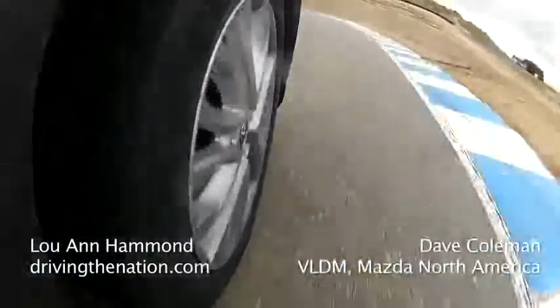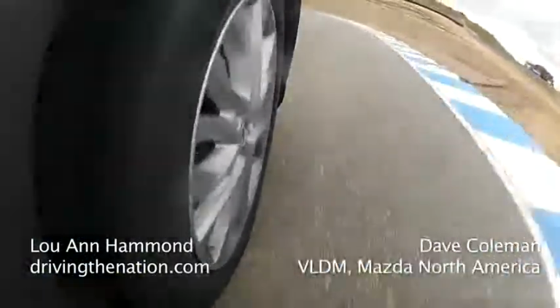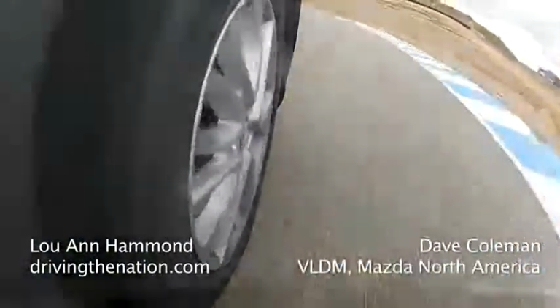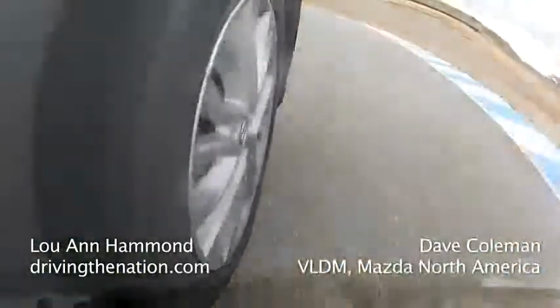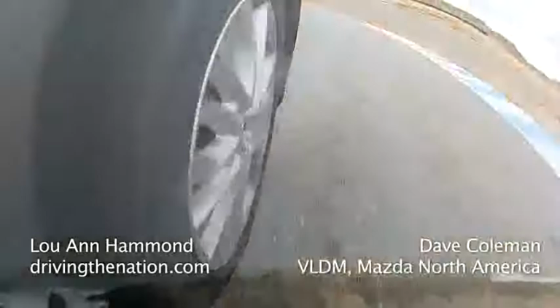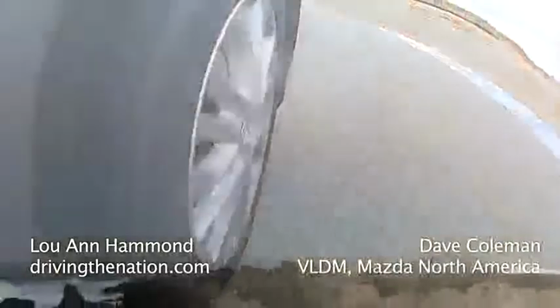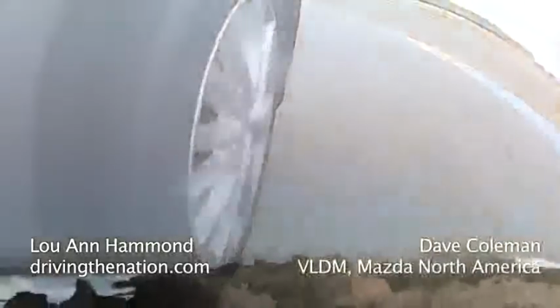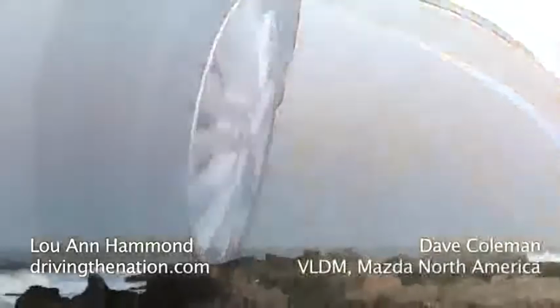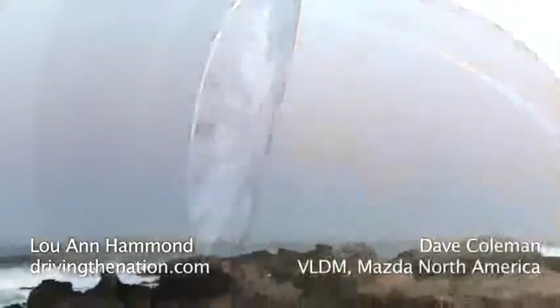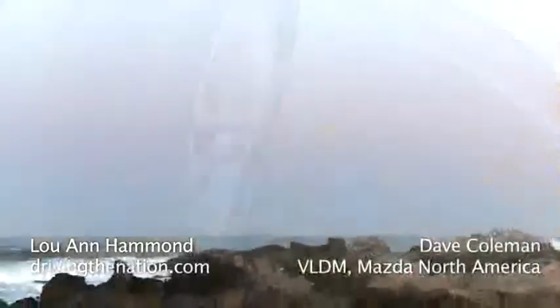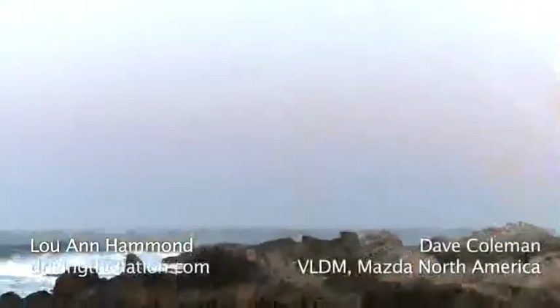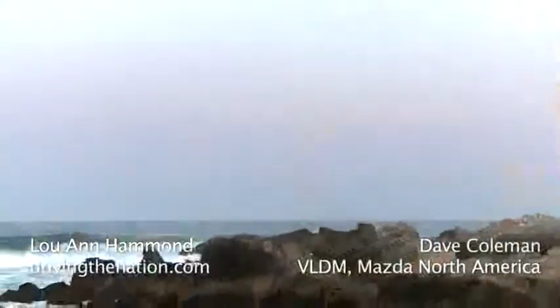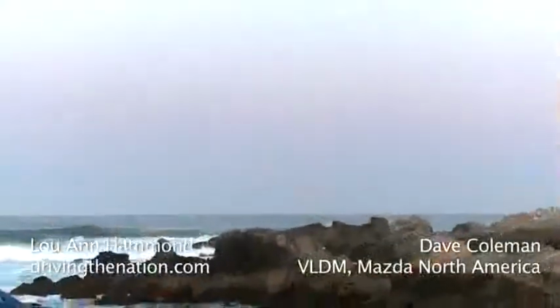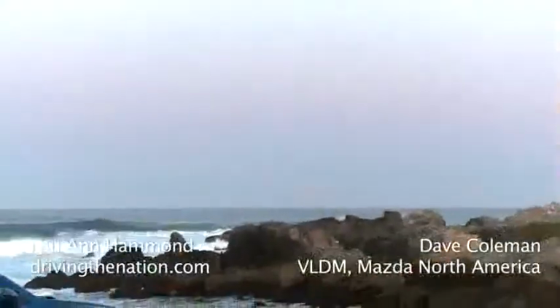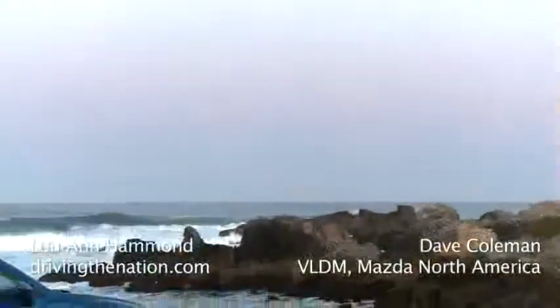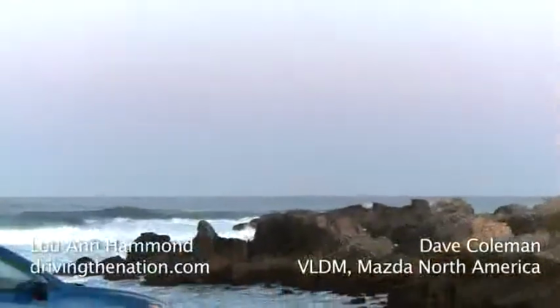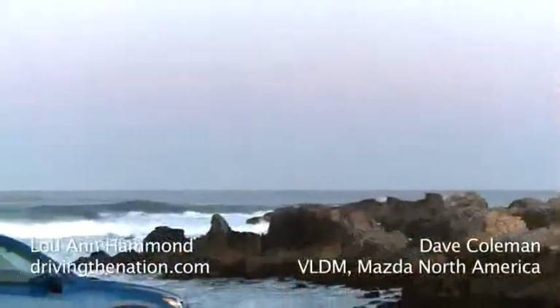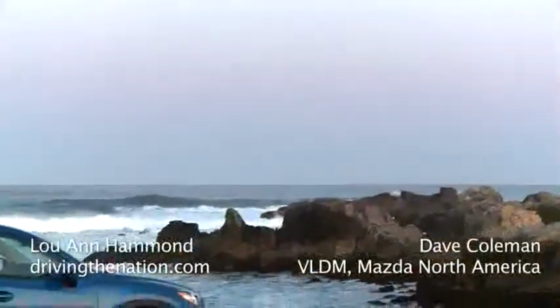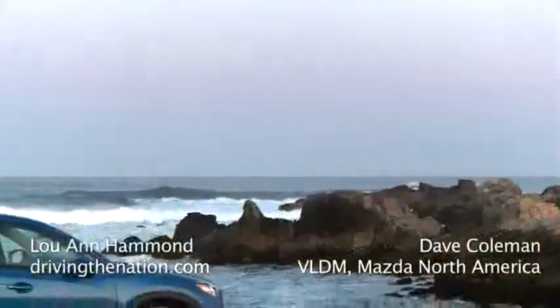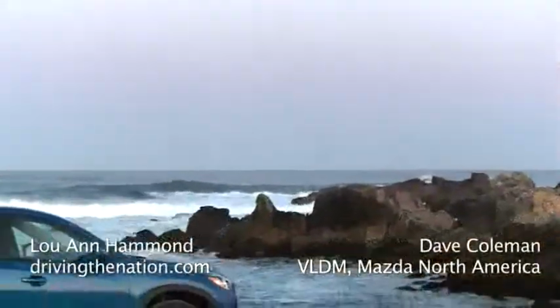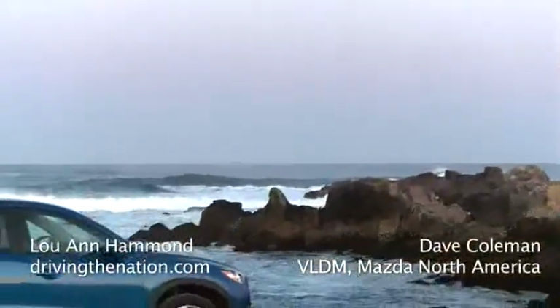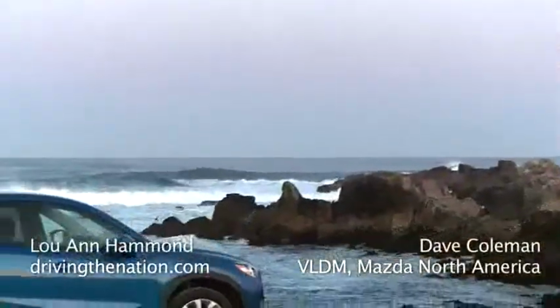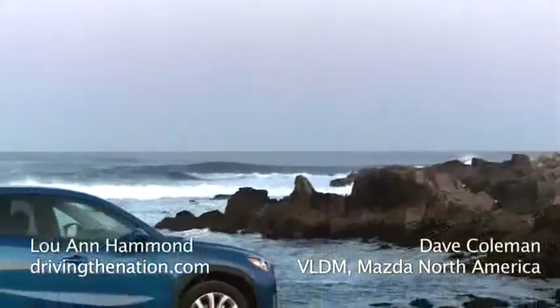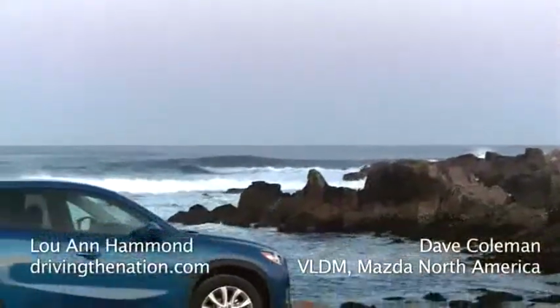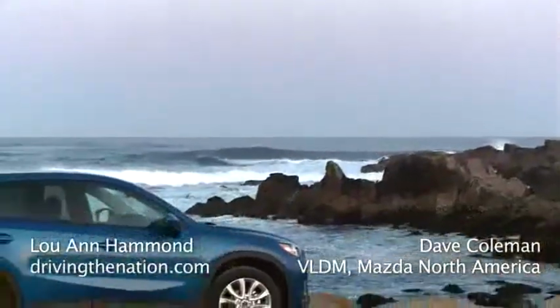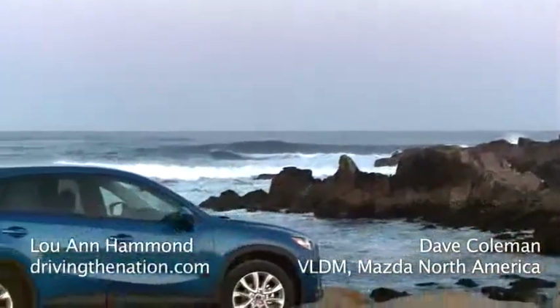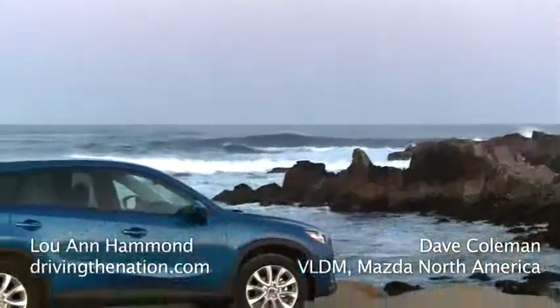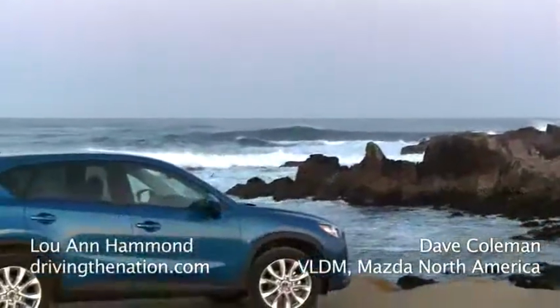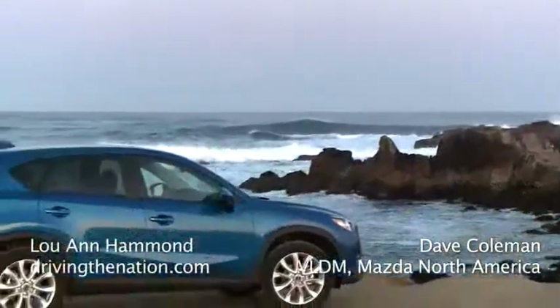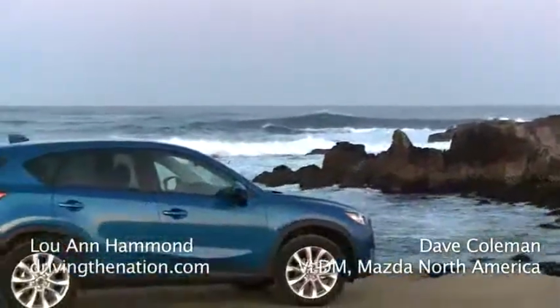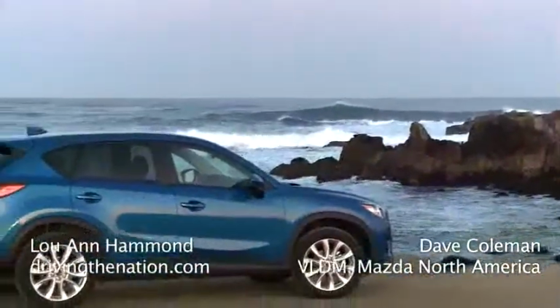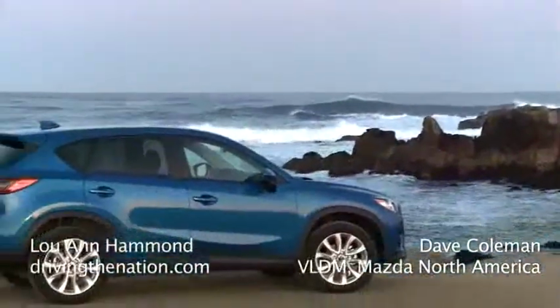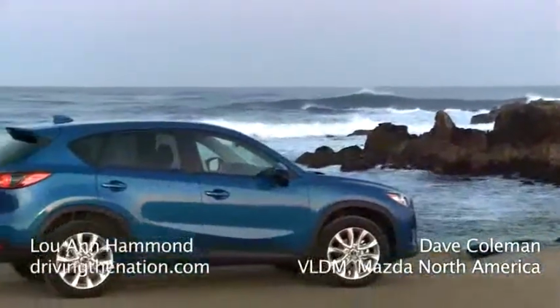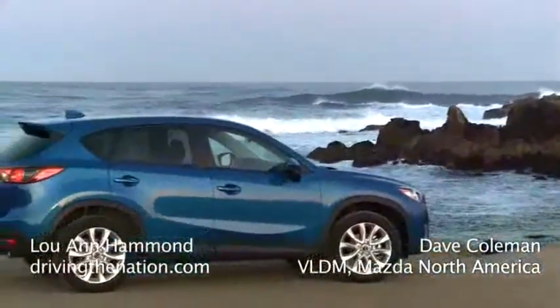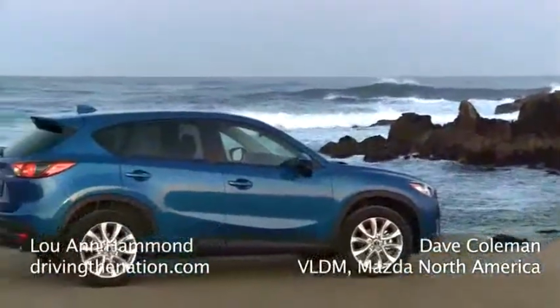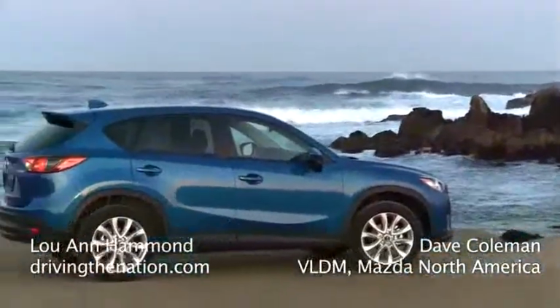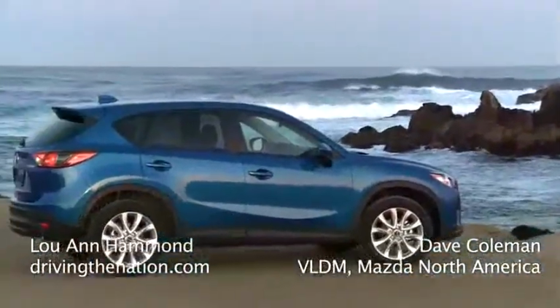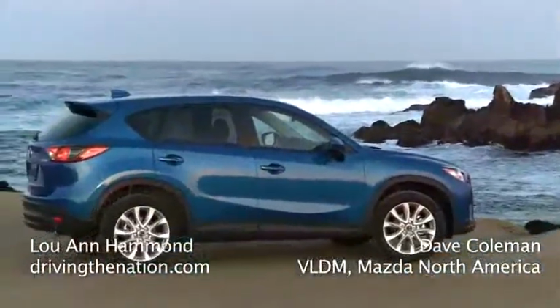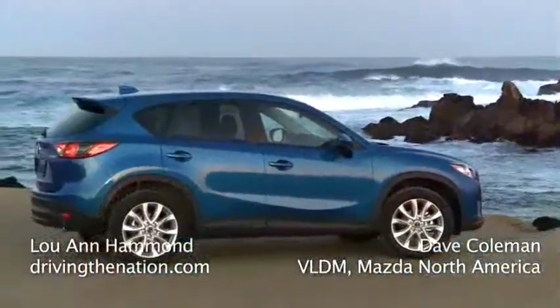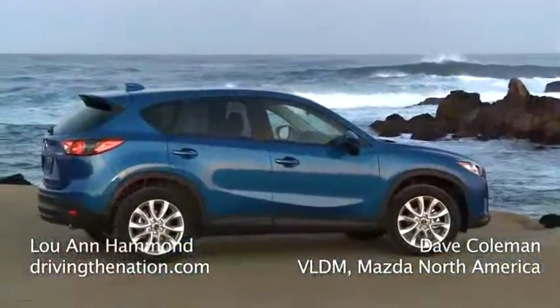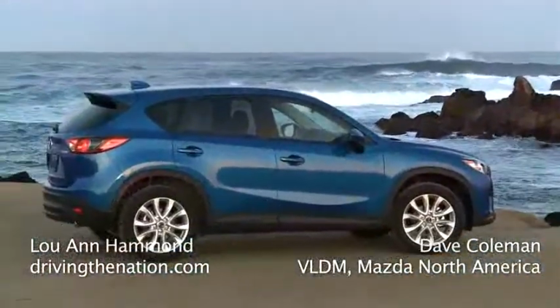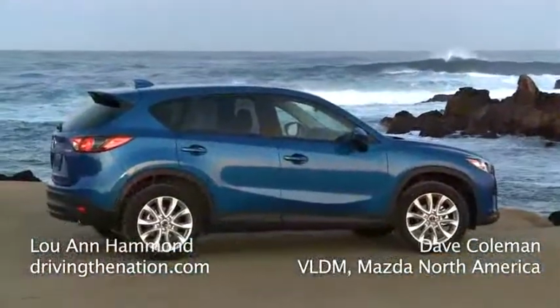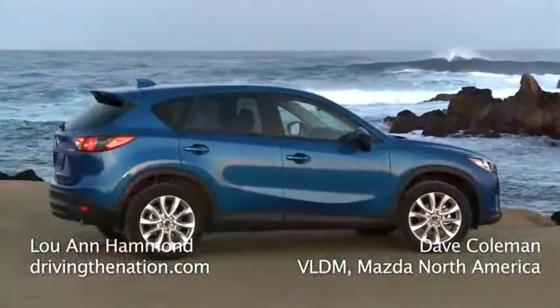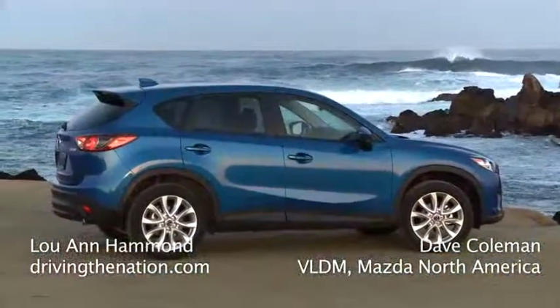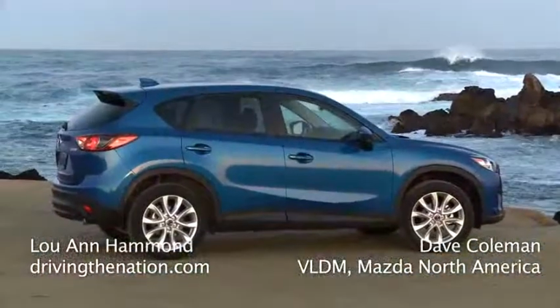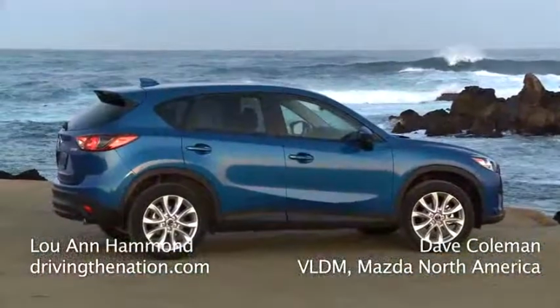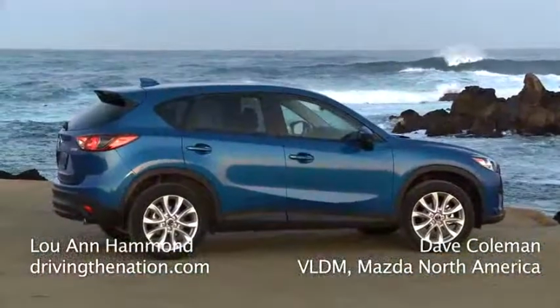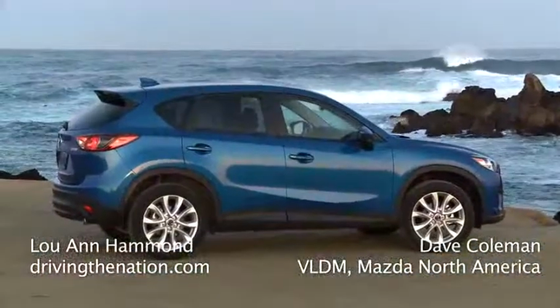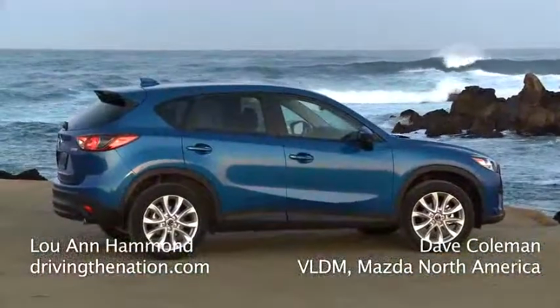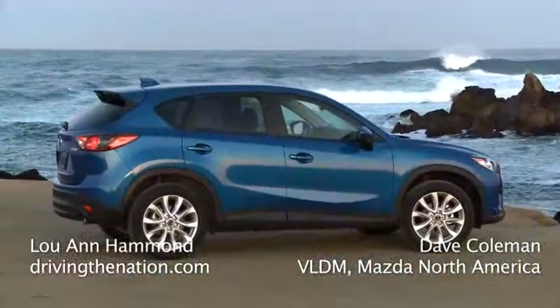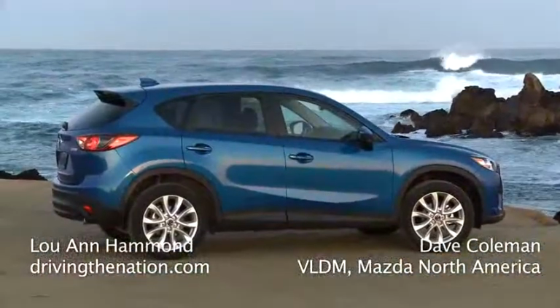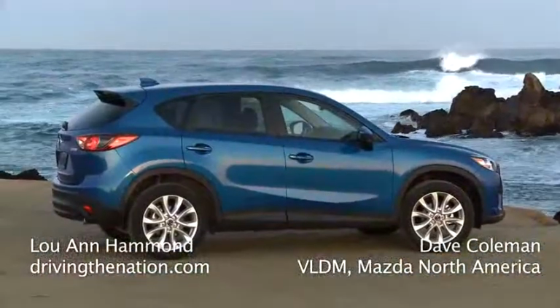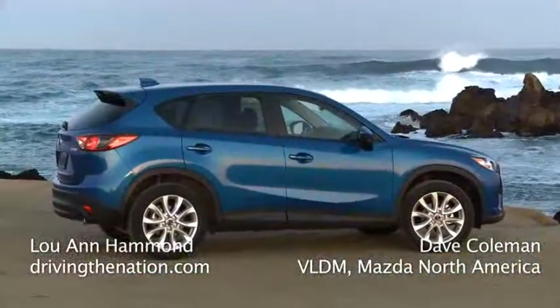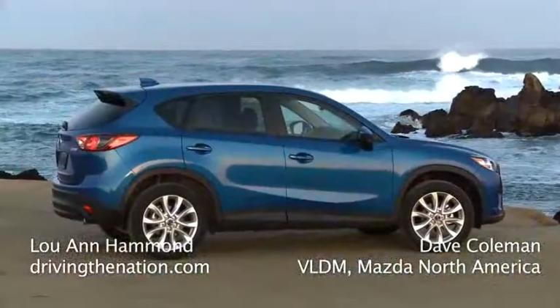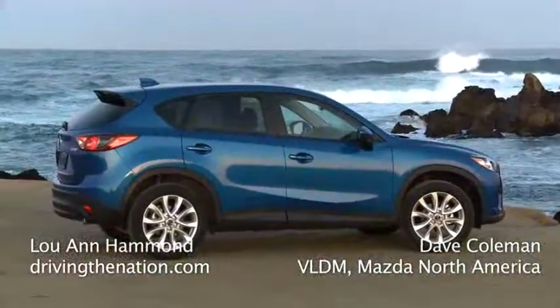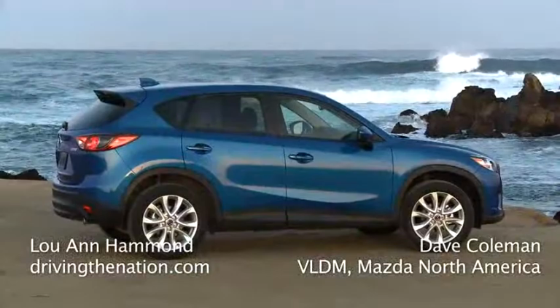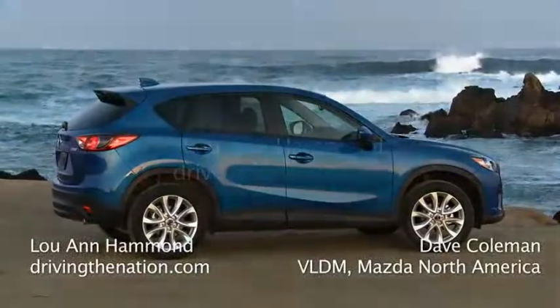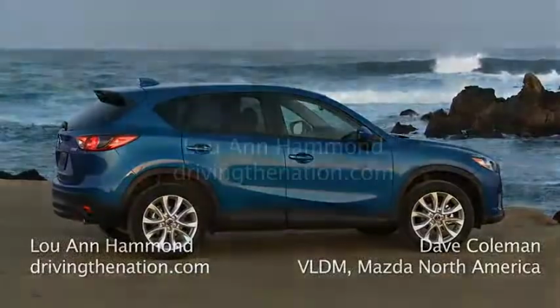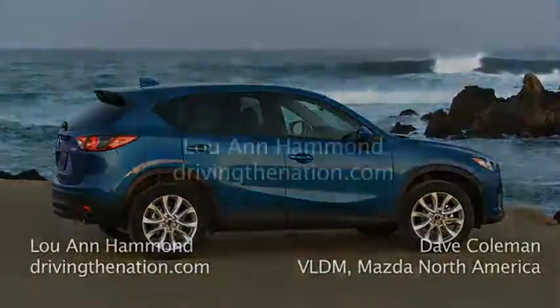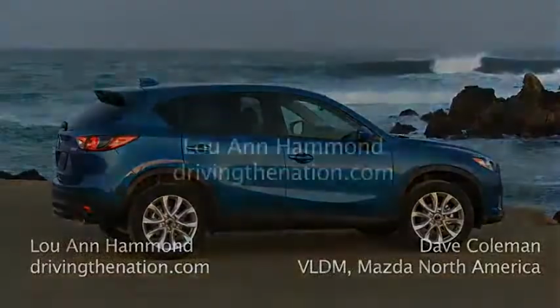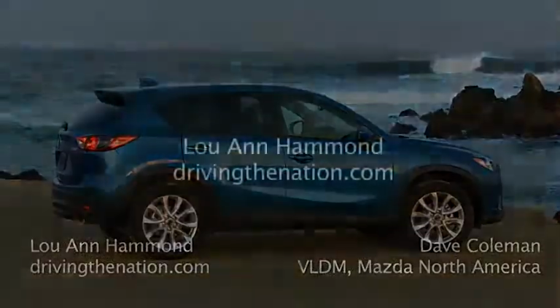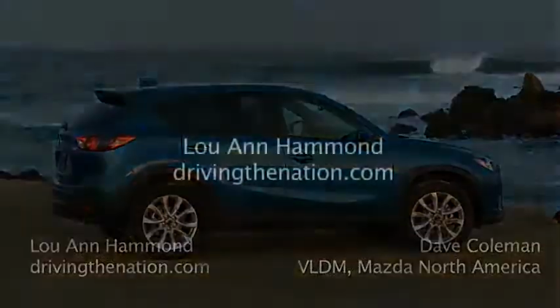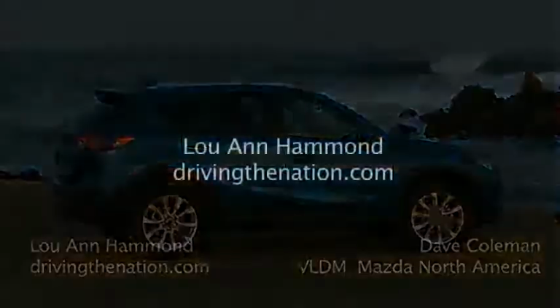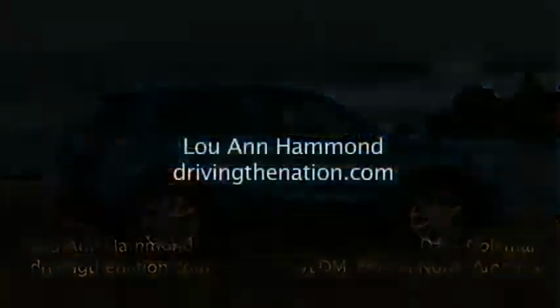It doesn't tell you how light it is. This is the lightest SUV in the market. It's also the most fuel-efficient SUV in the market. It also happens to be the most fun to drive.